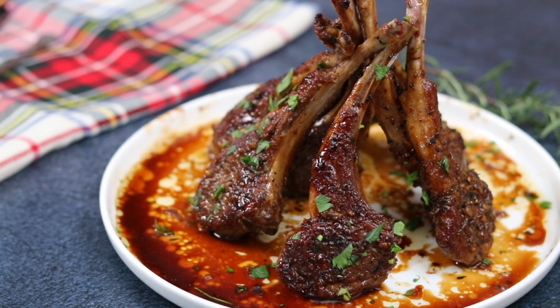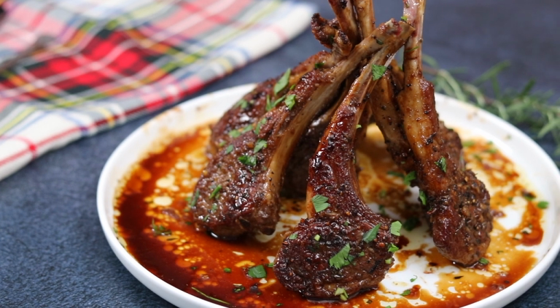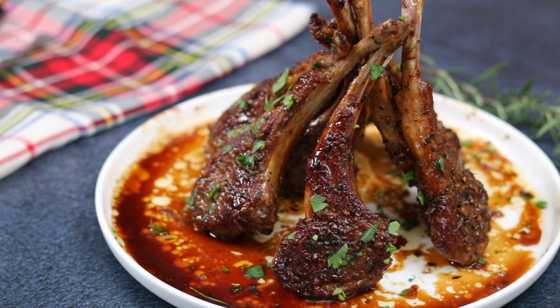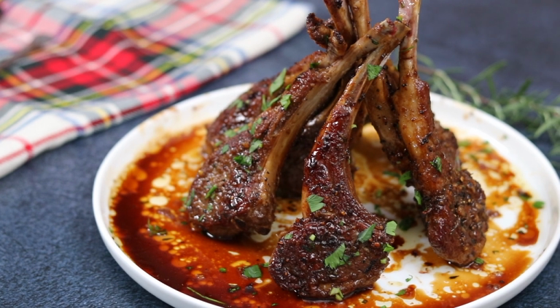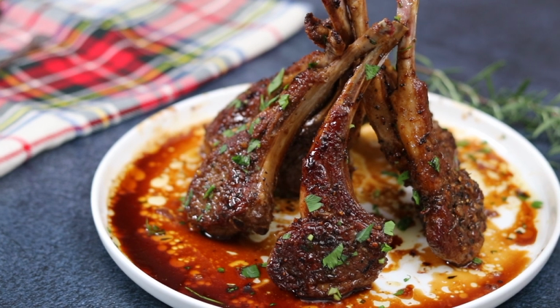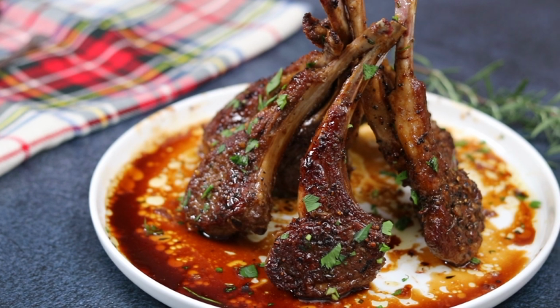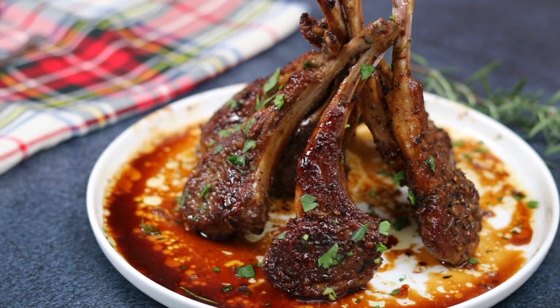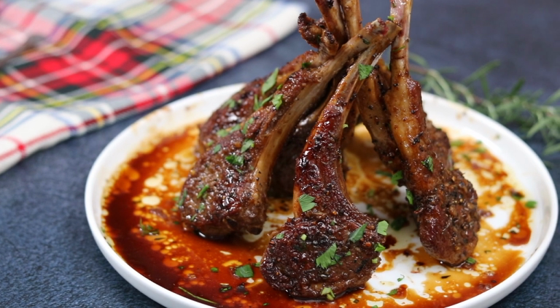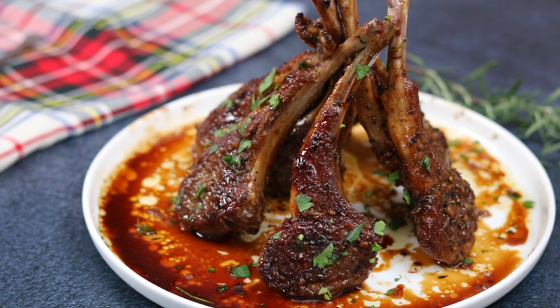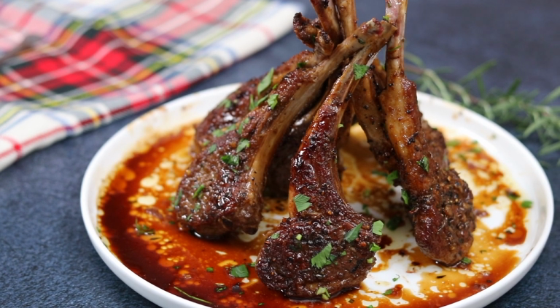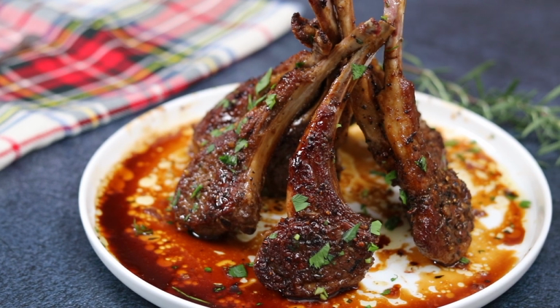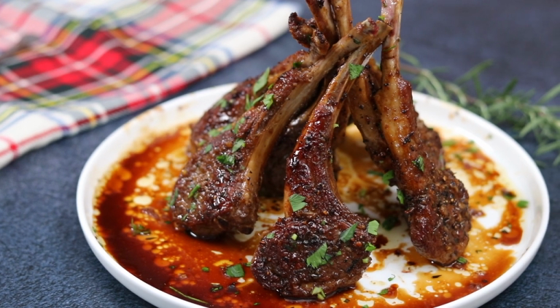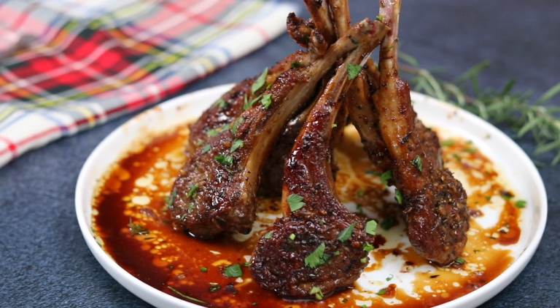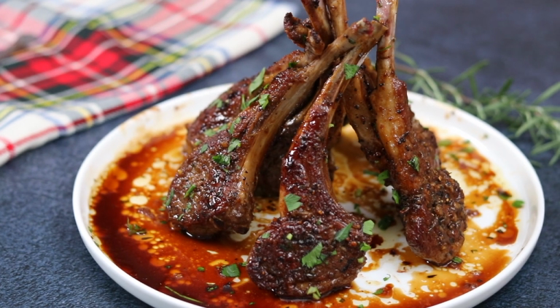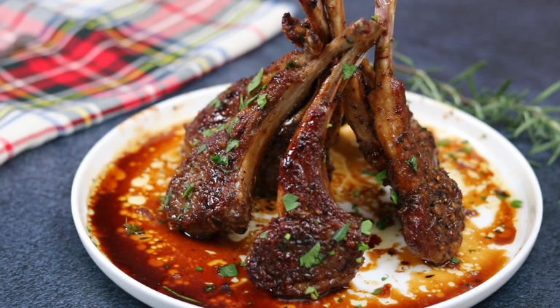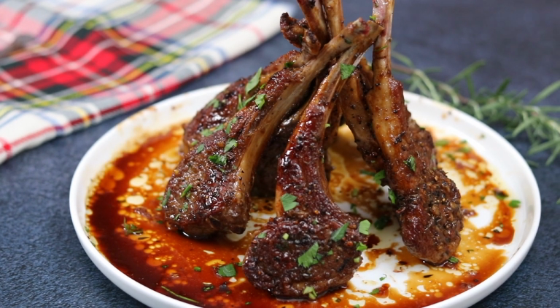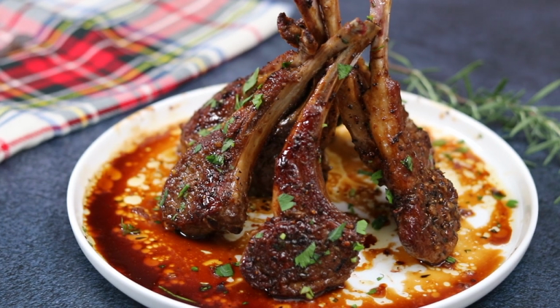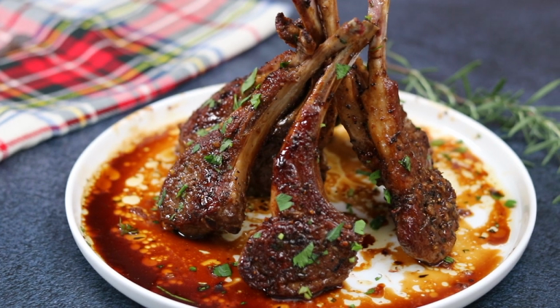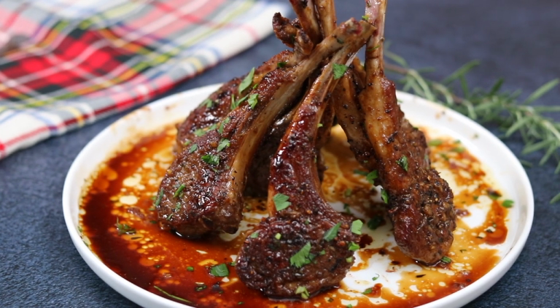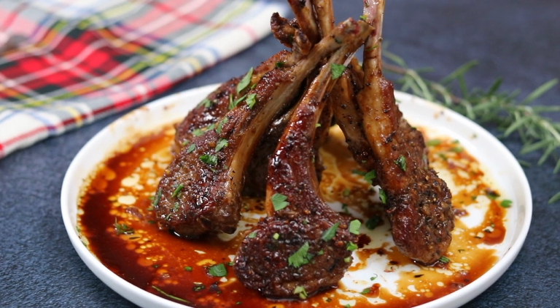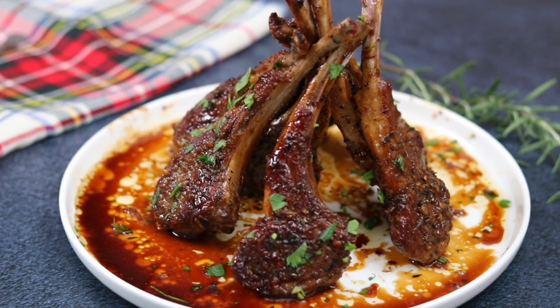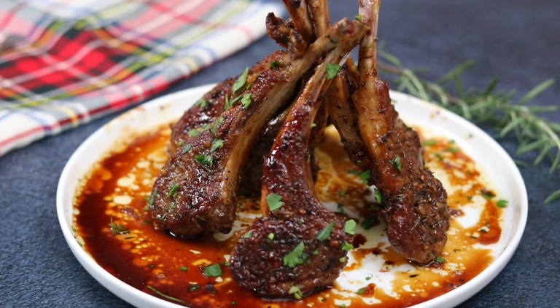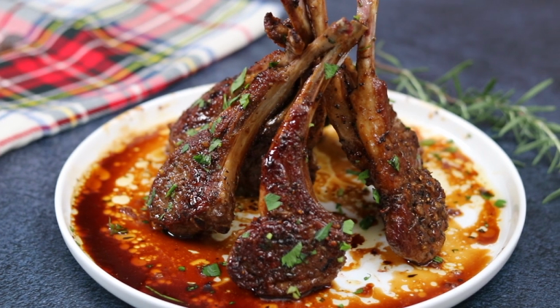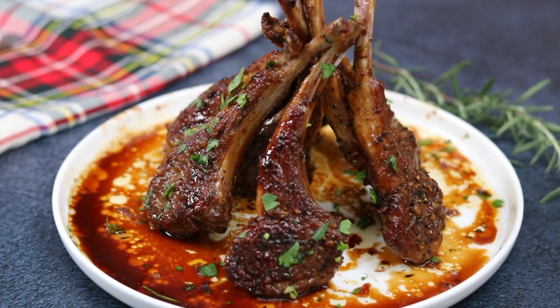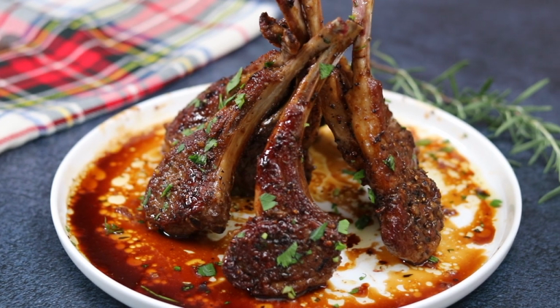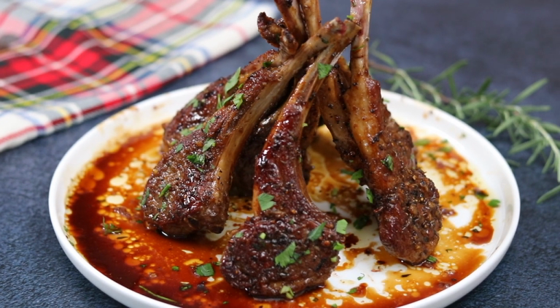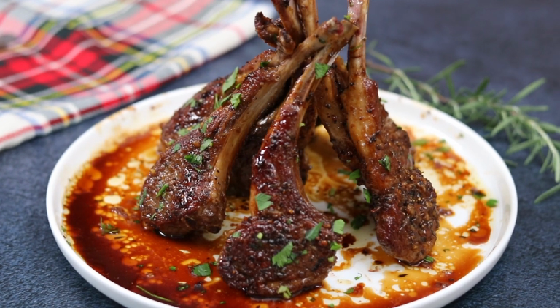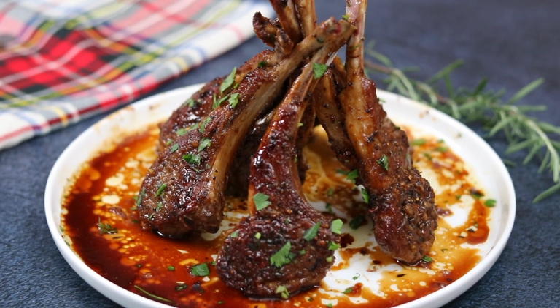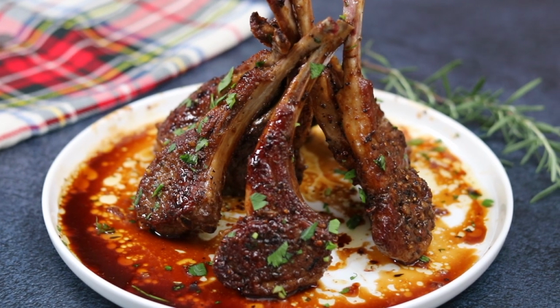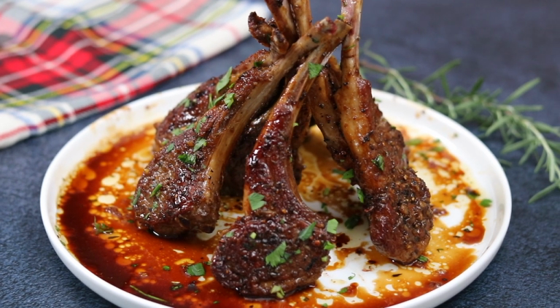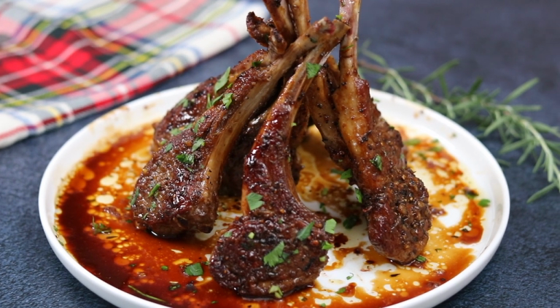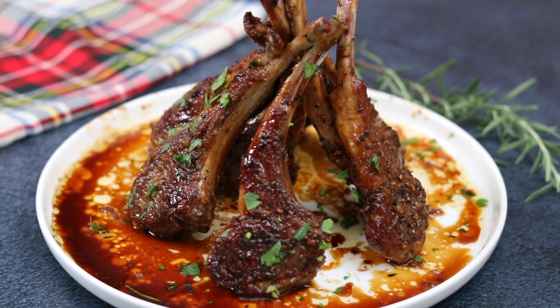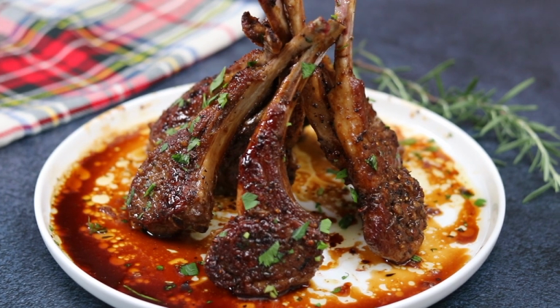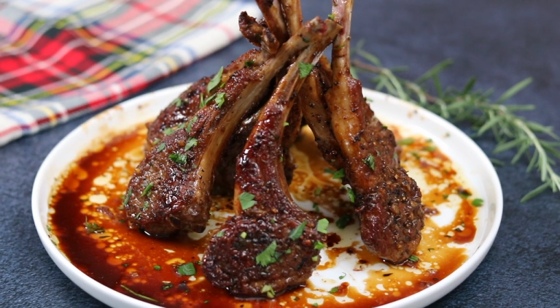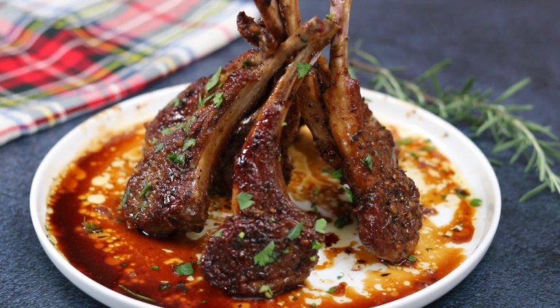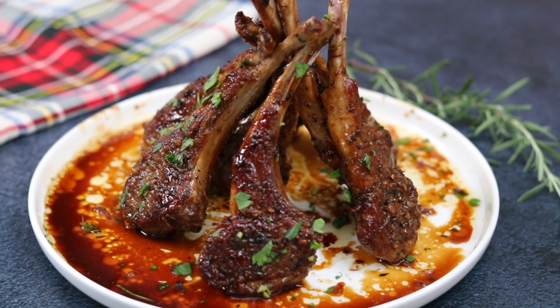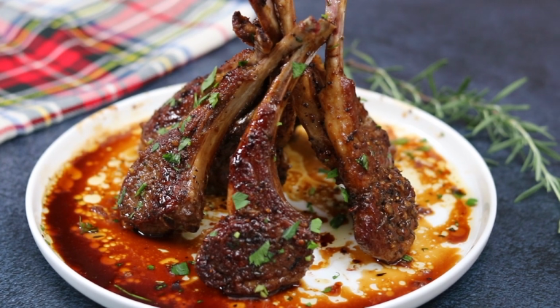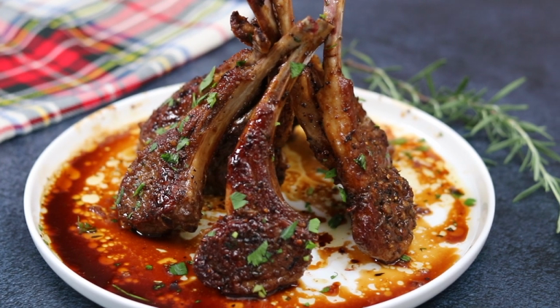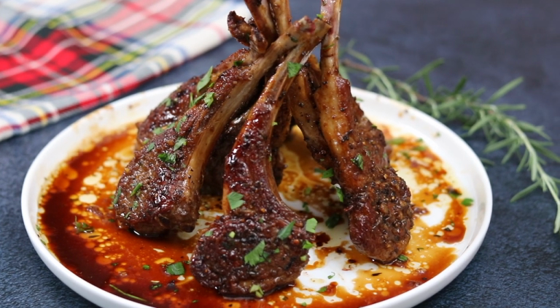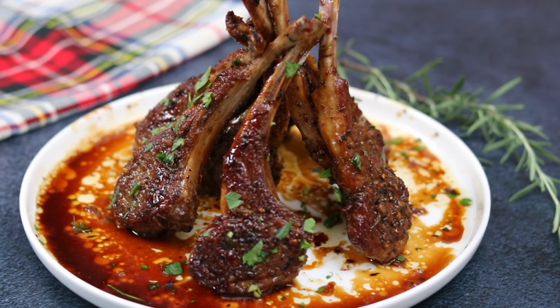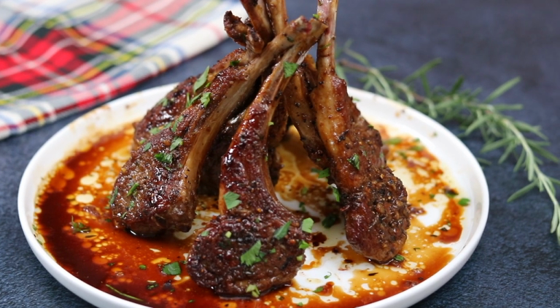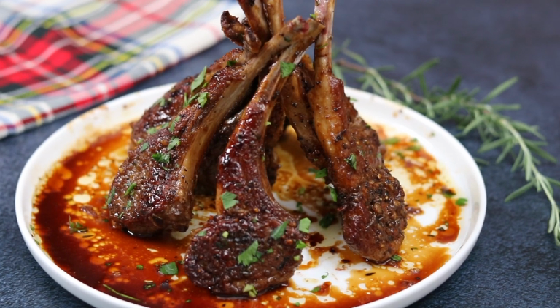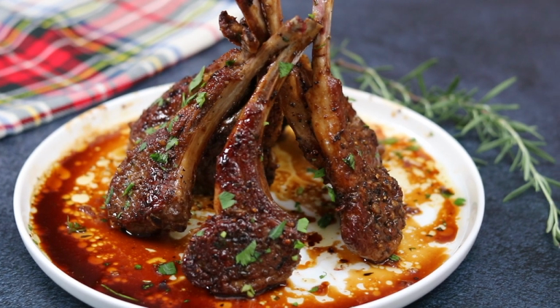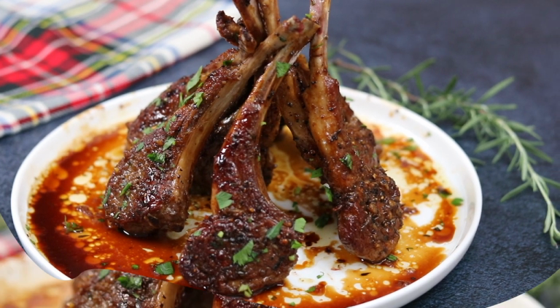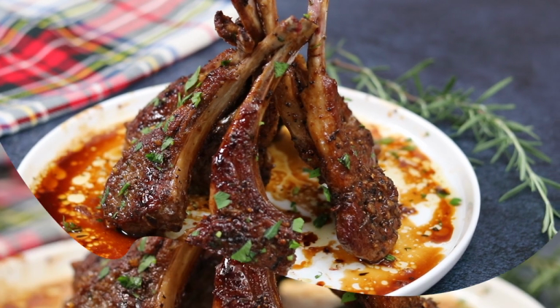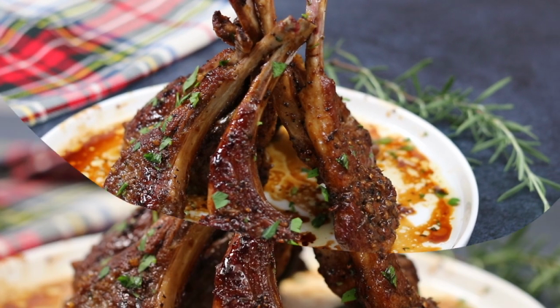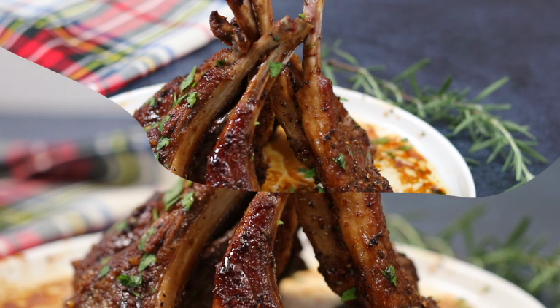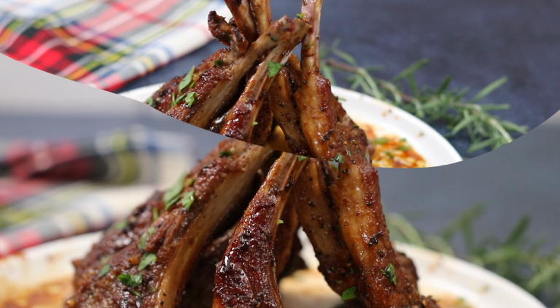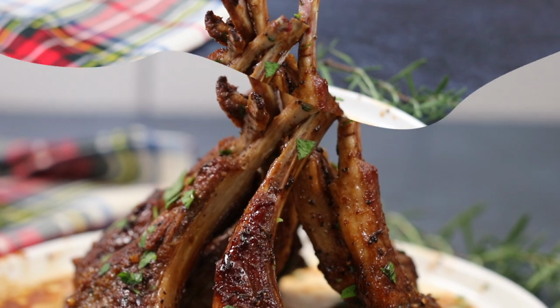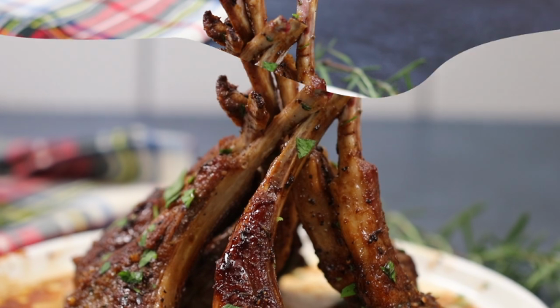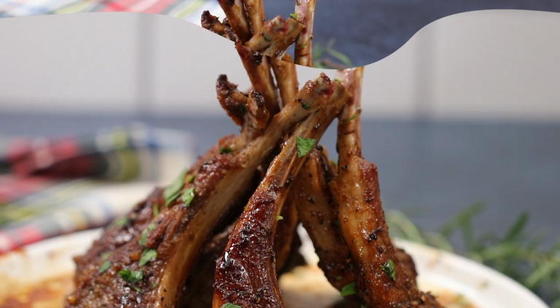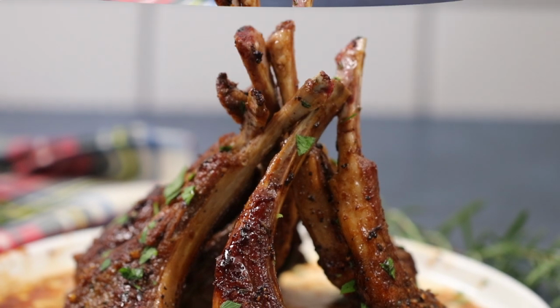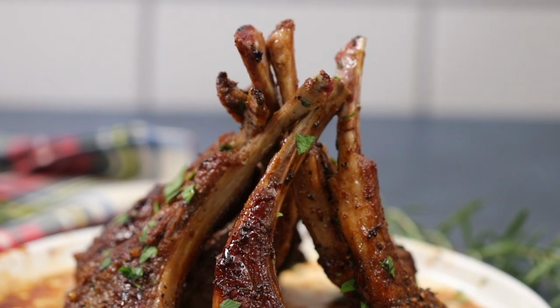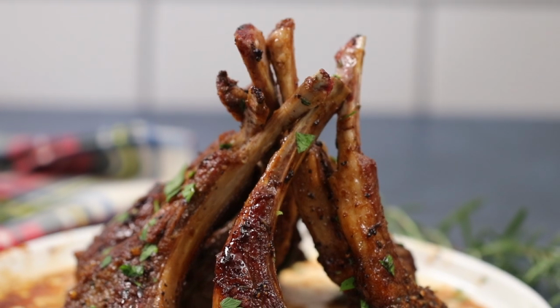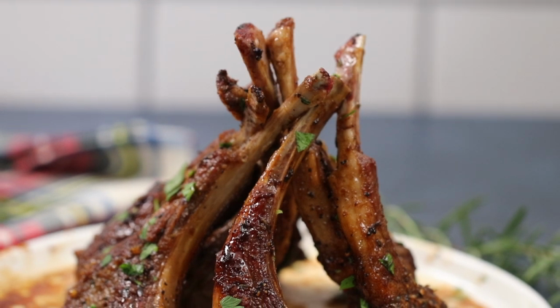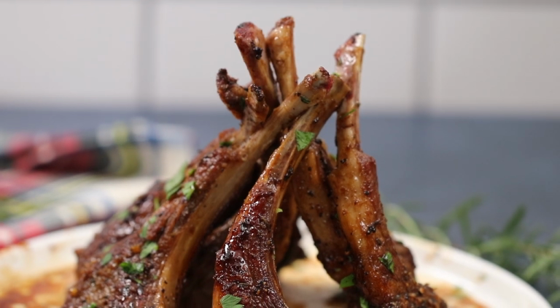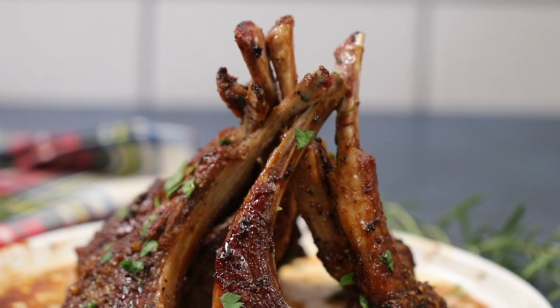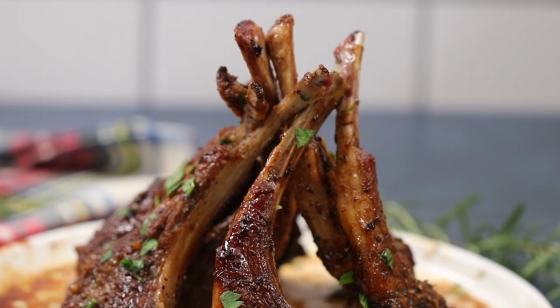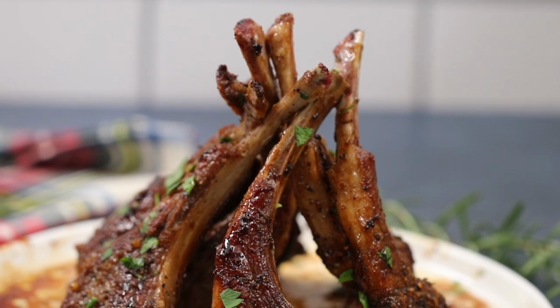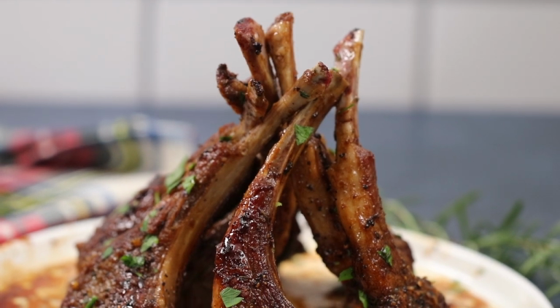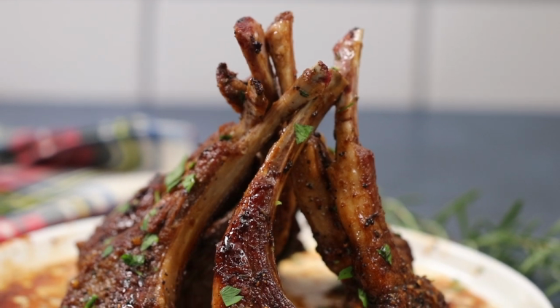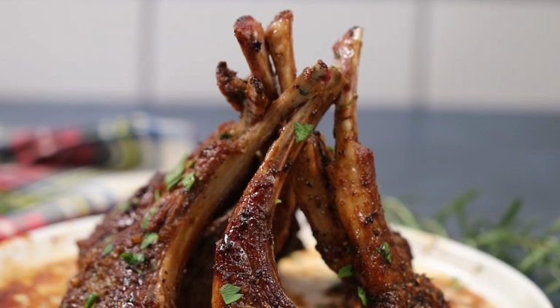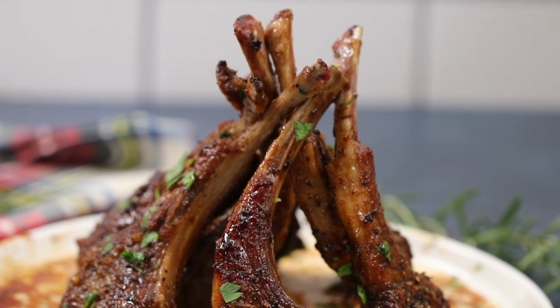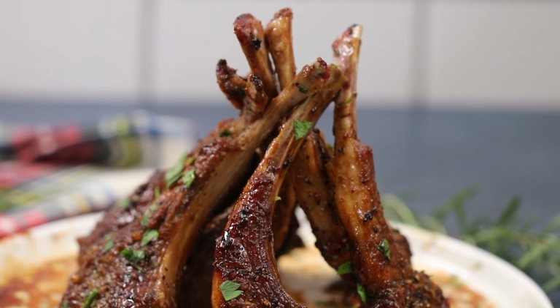Hey, what's up guys? Welcome back to Kelvin's Kitchen! Today we're making honey glazed lamb chops, but better!